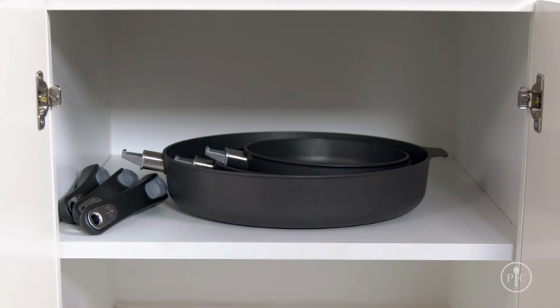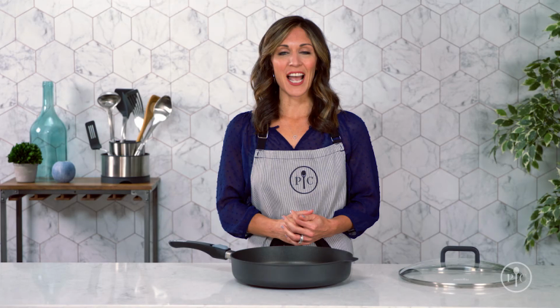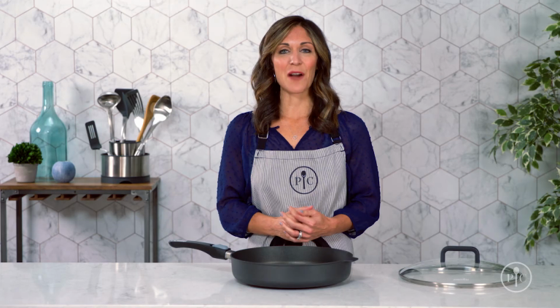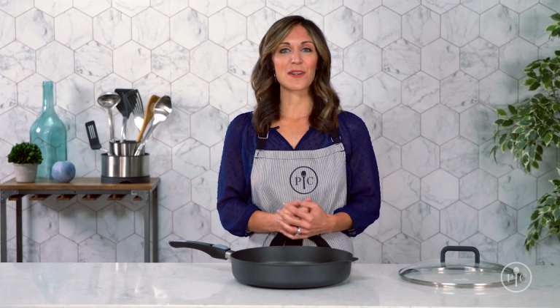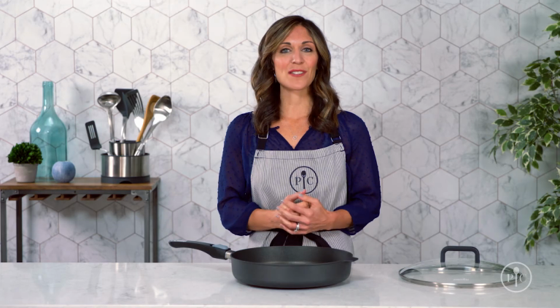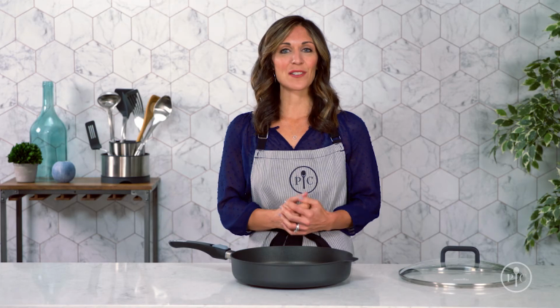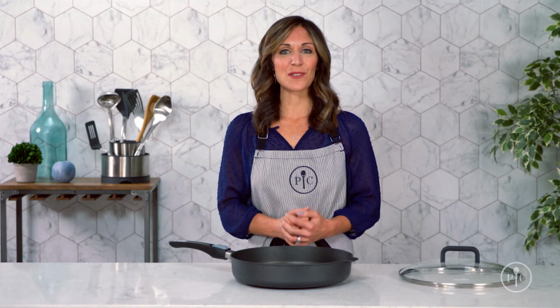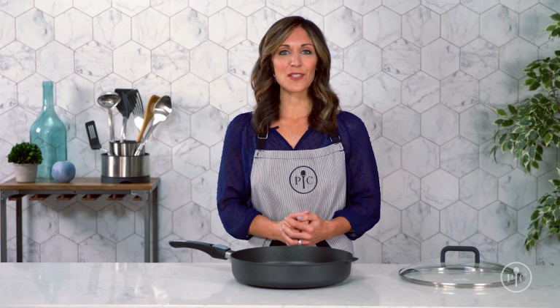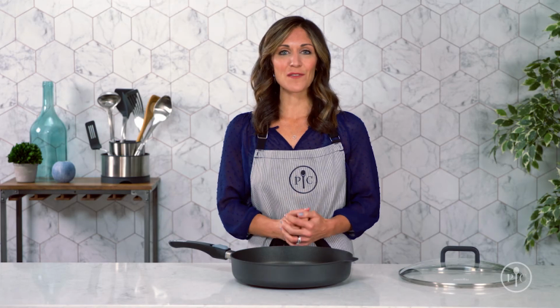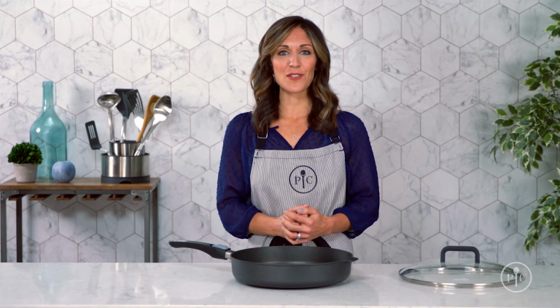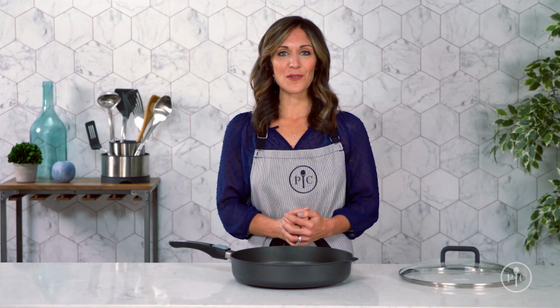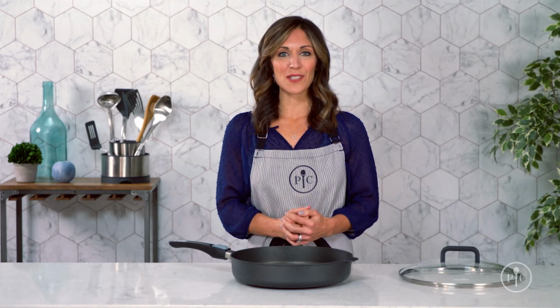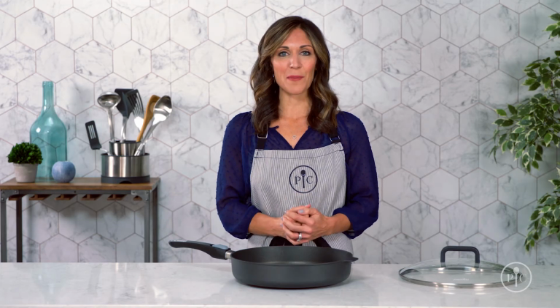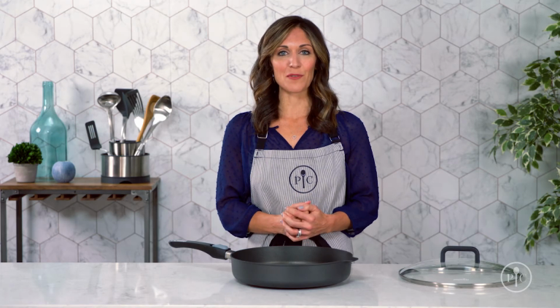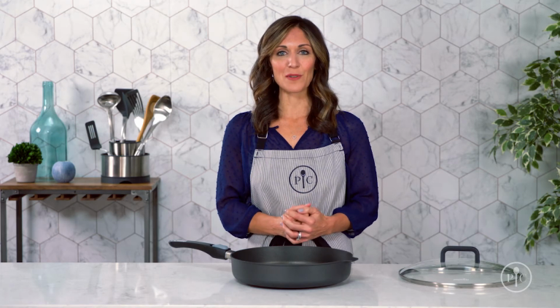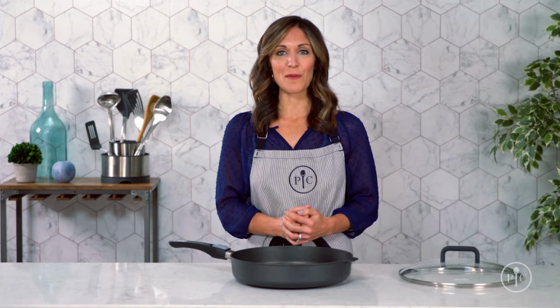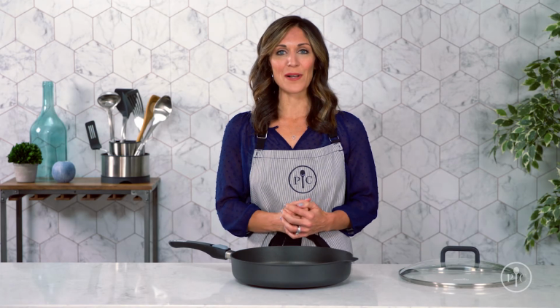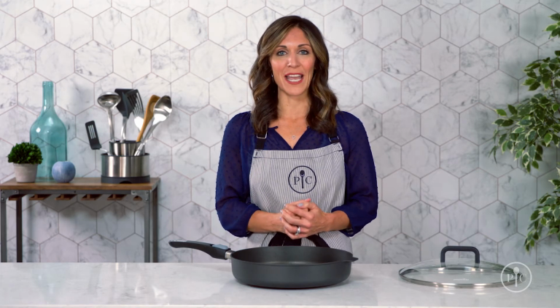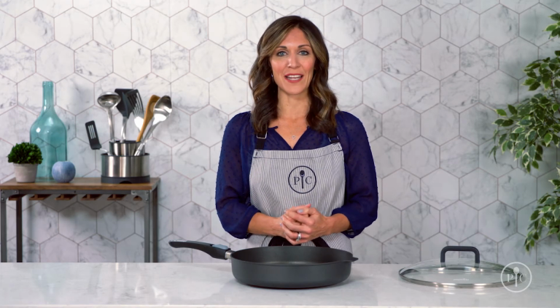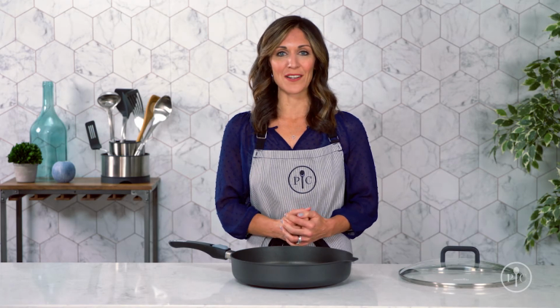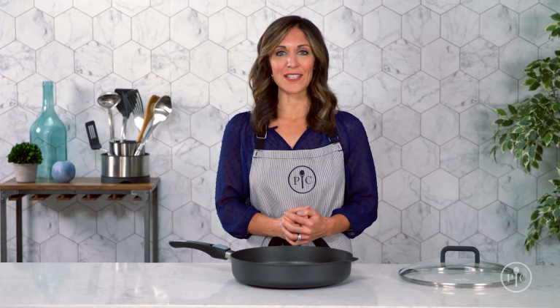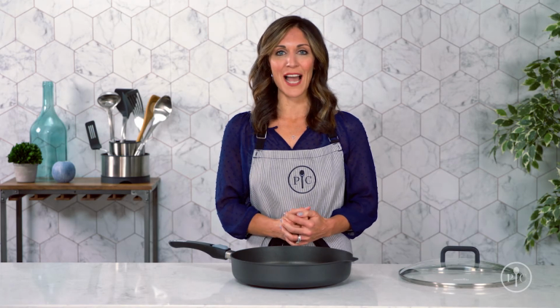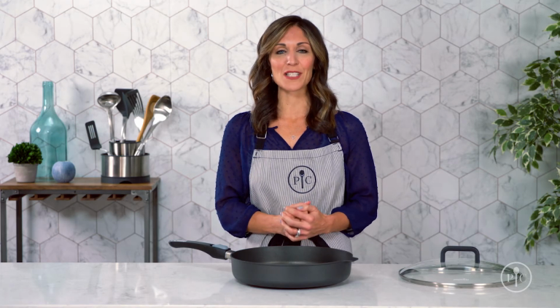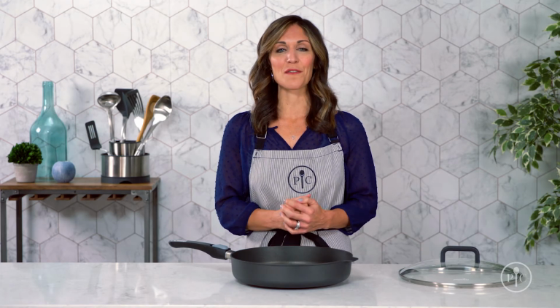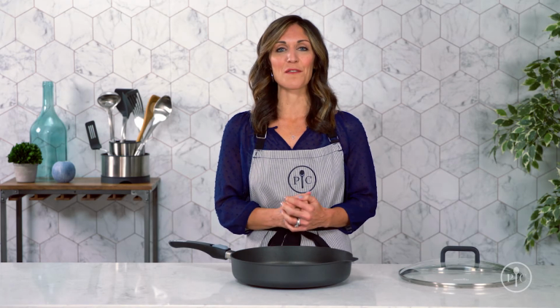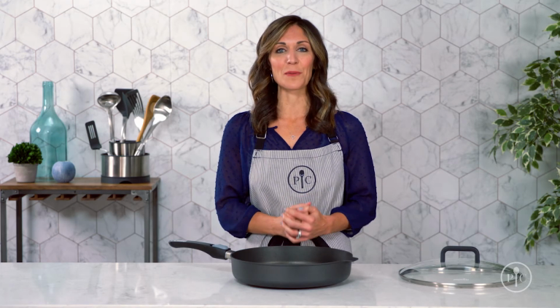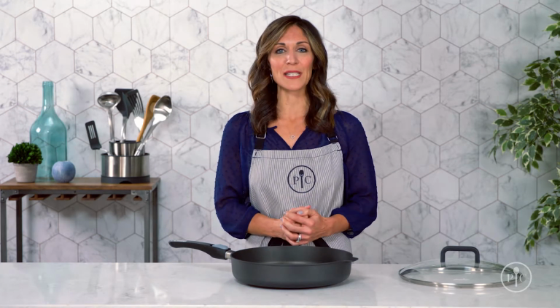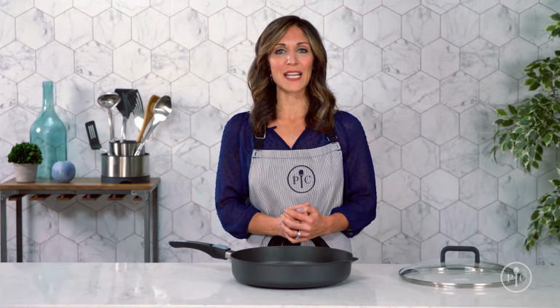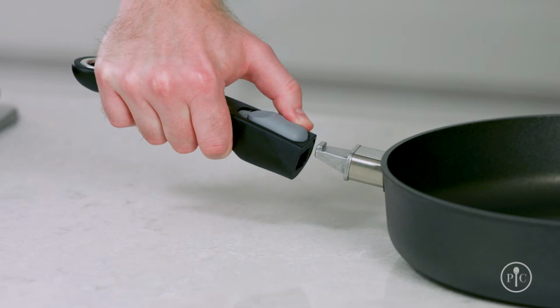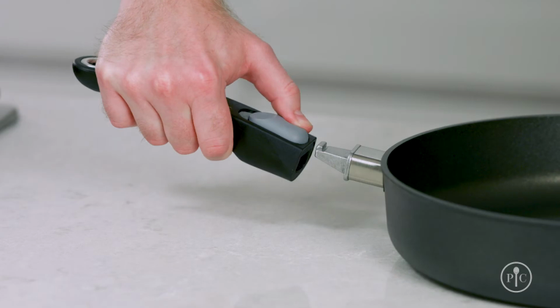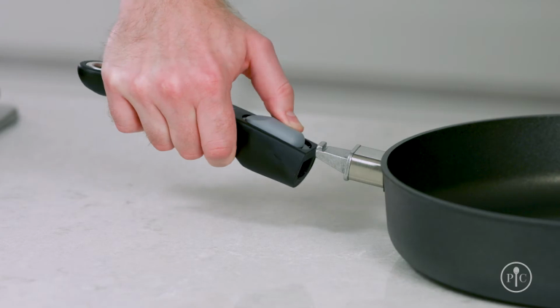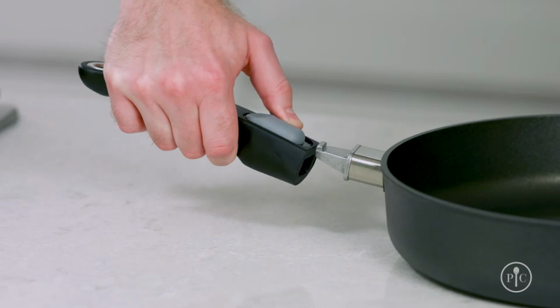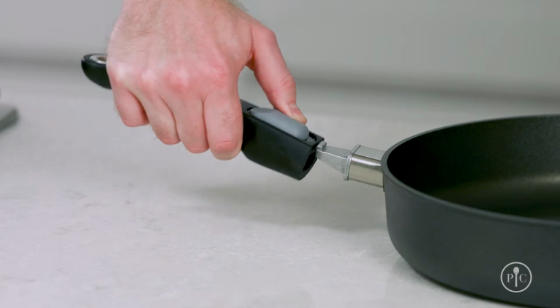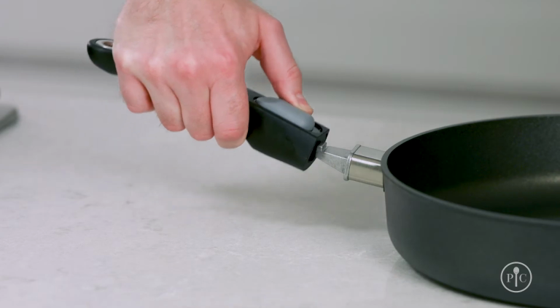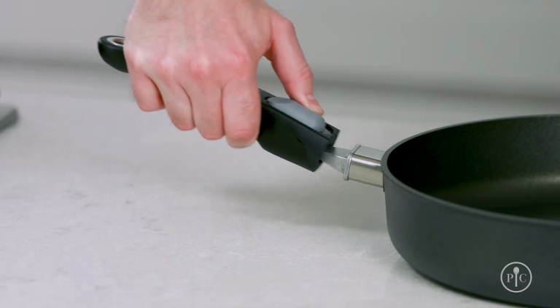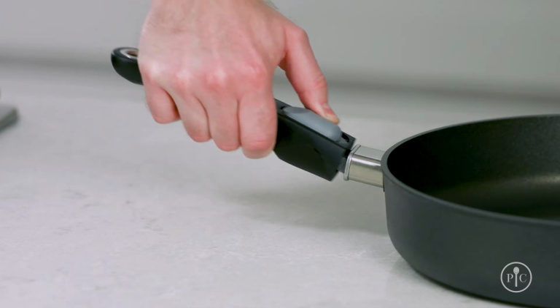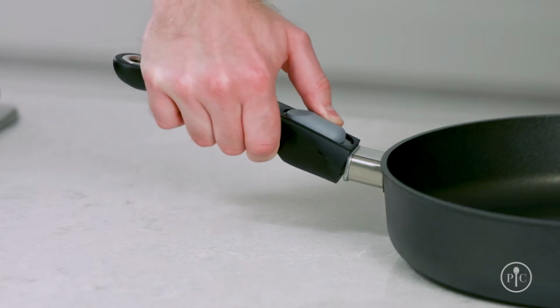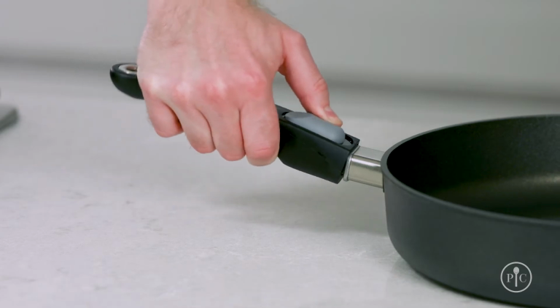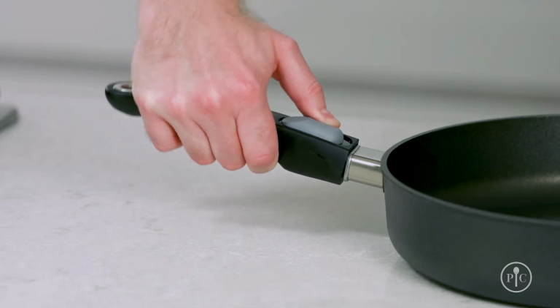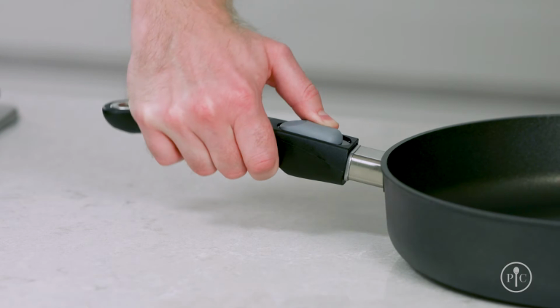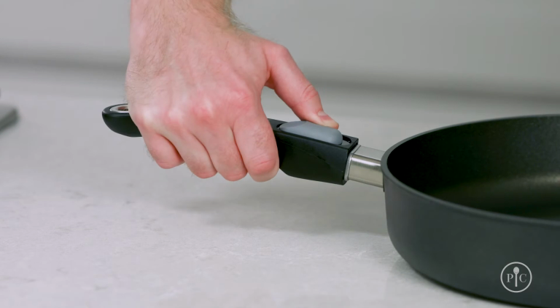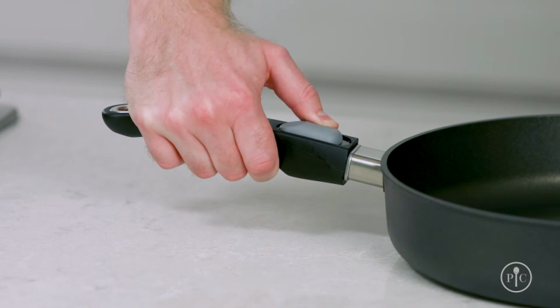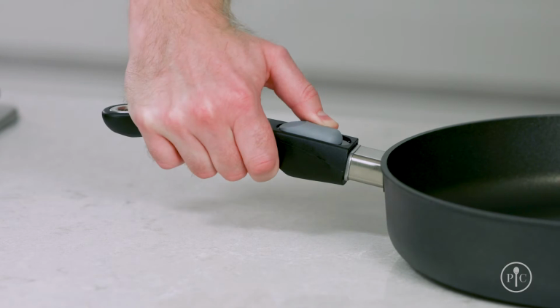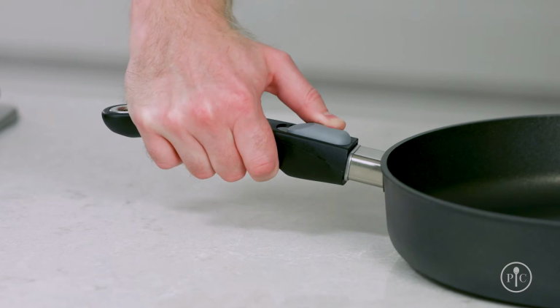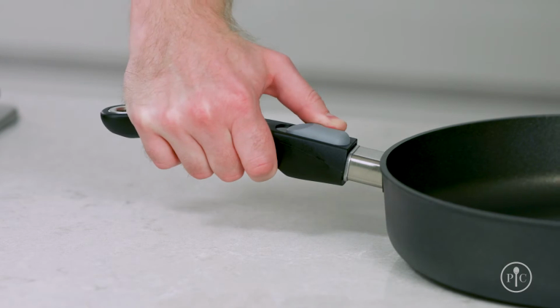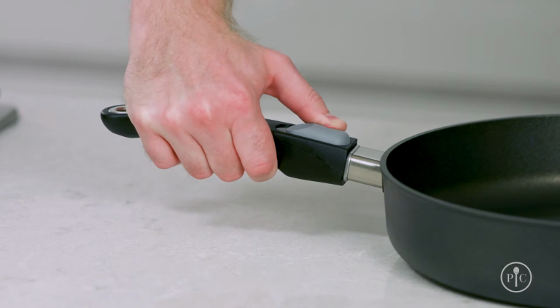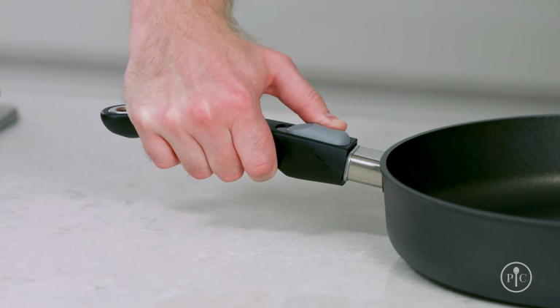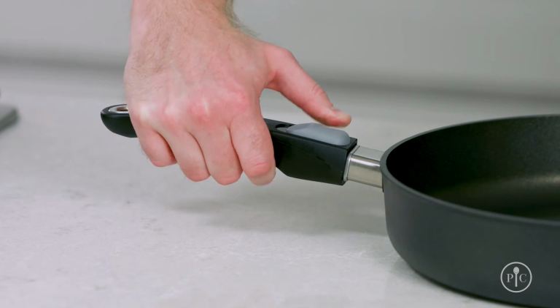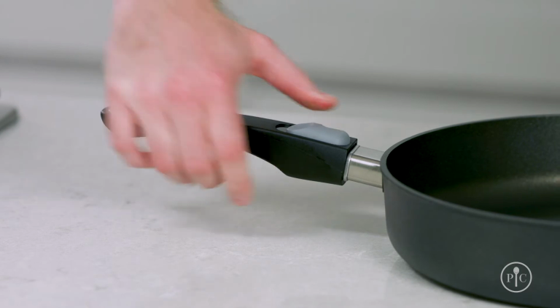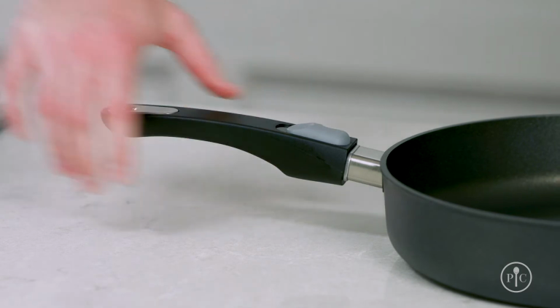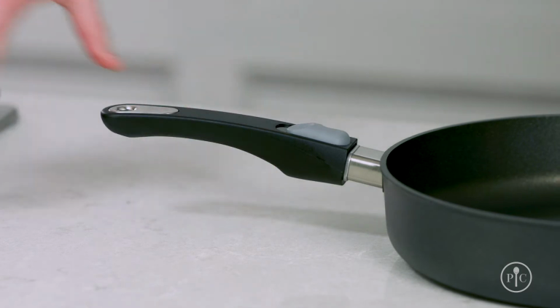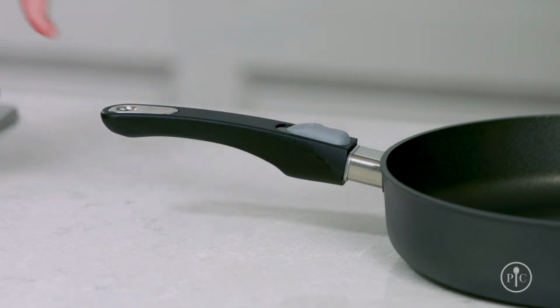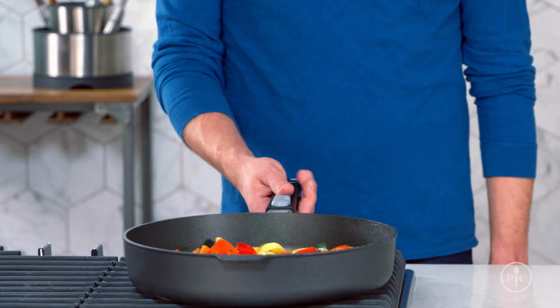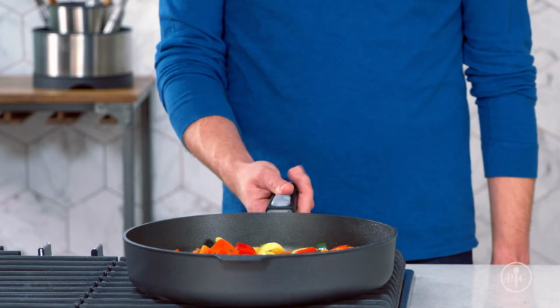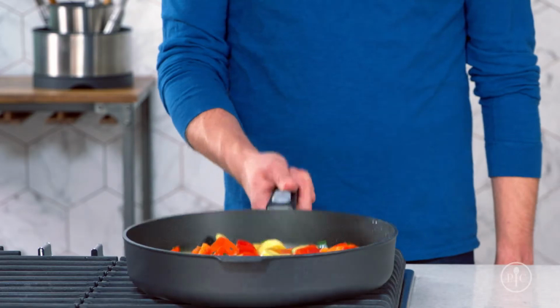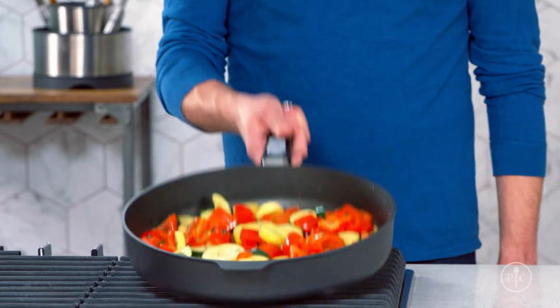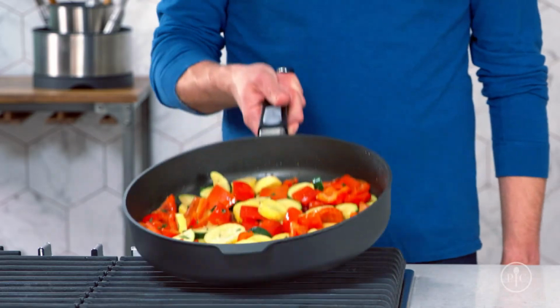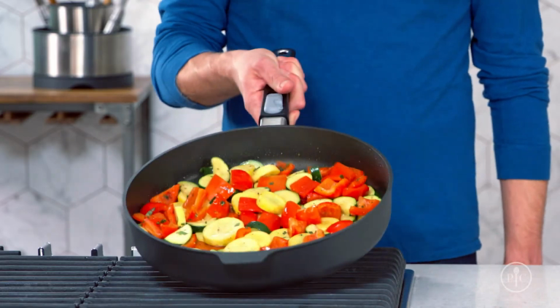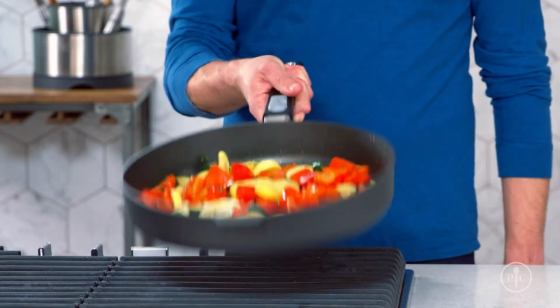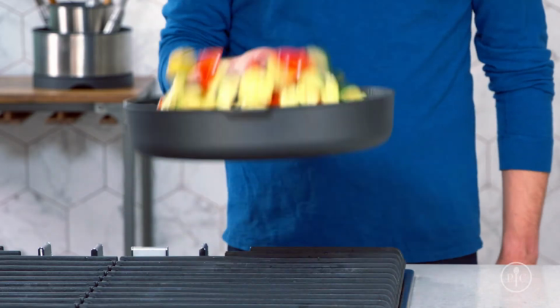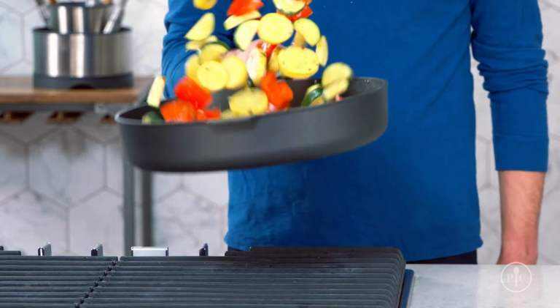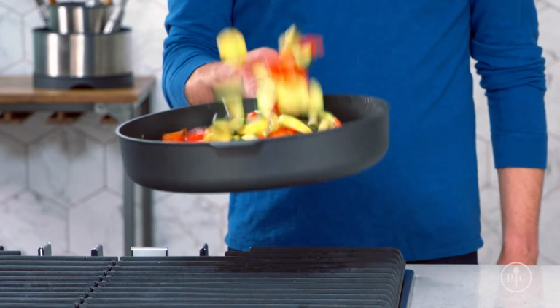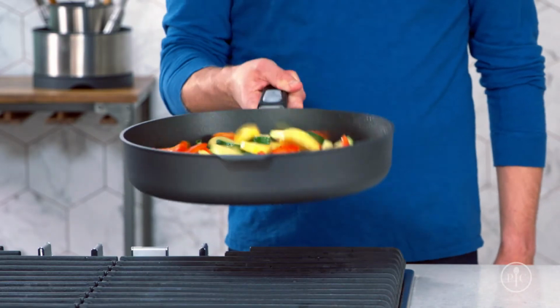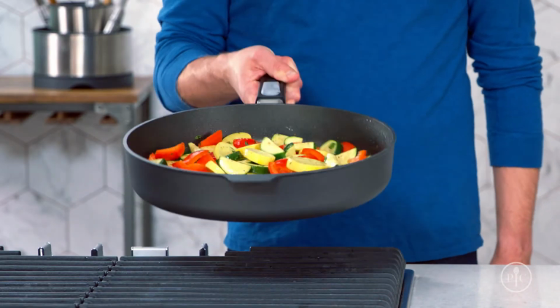Our exclusive two-step removable handle locks firmly into place every time, so you can feel confident picking up a pan full of food.